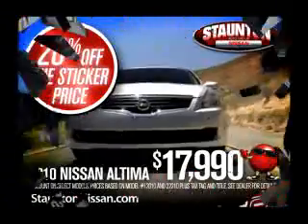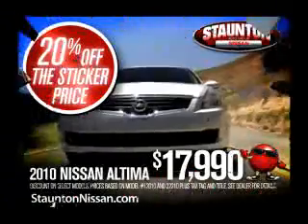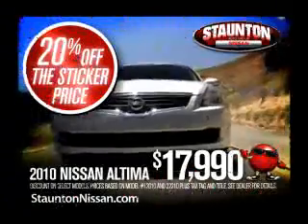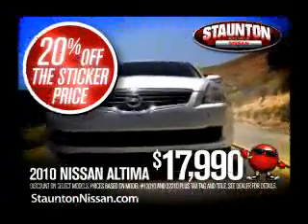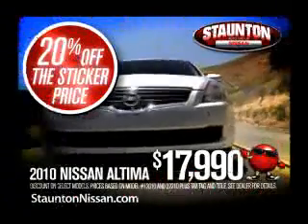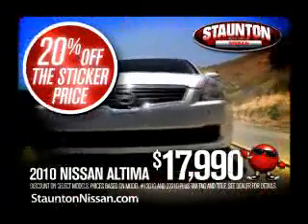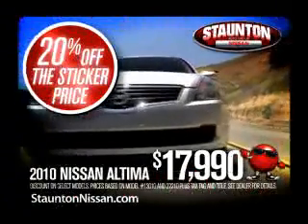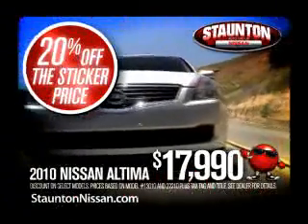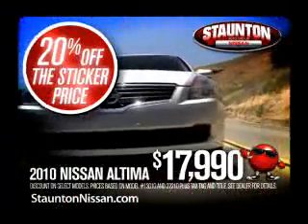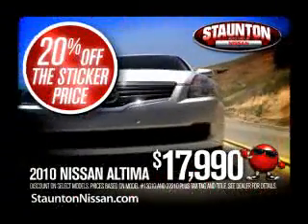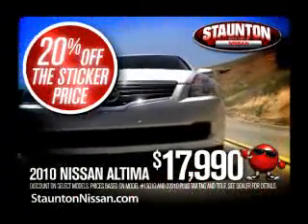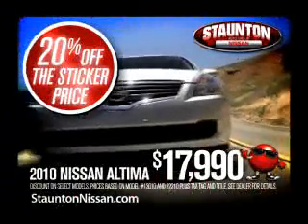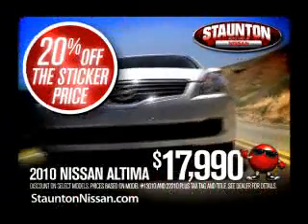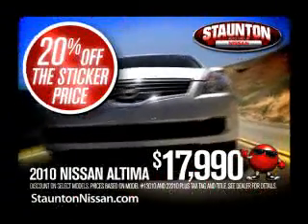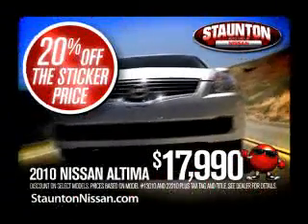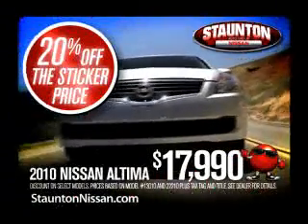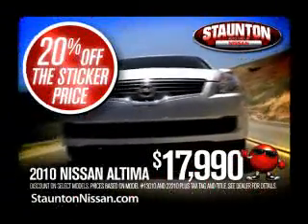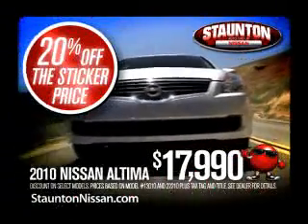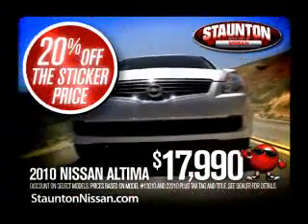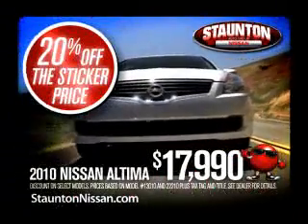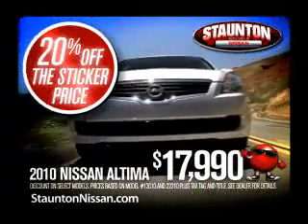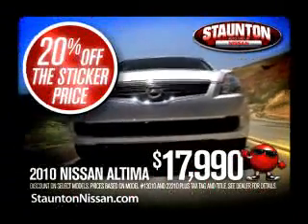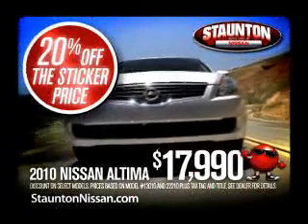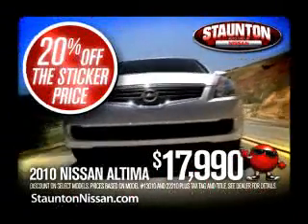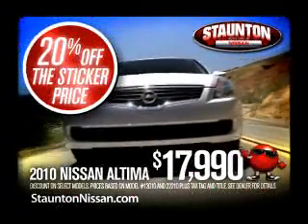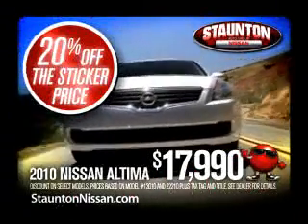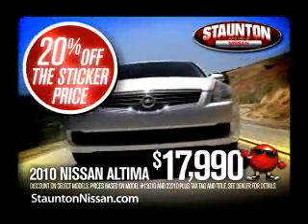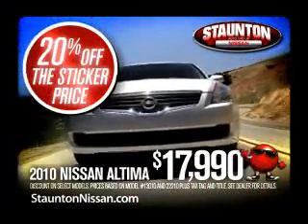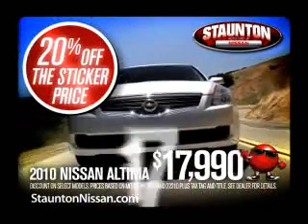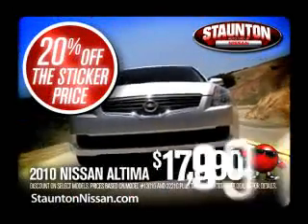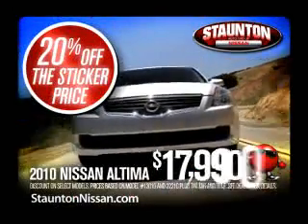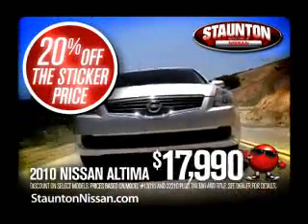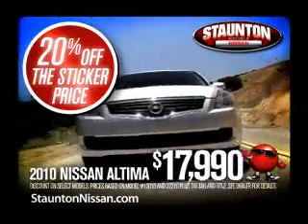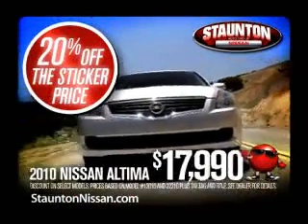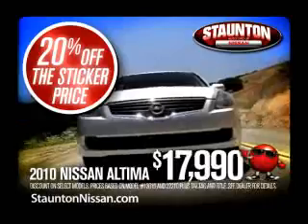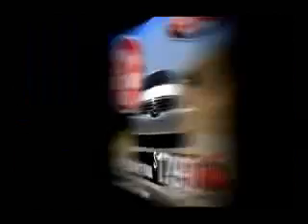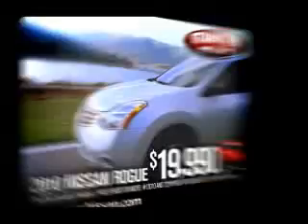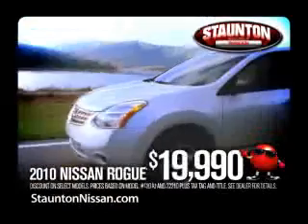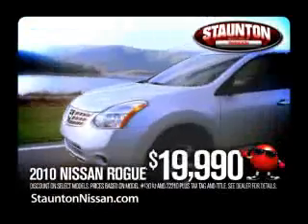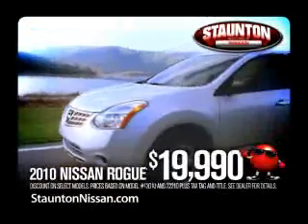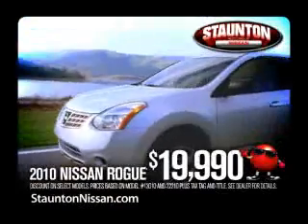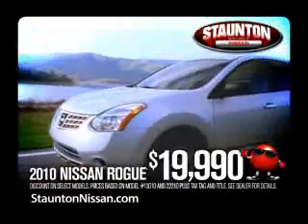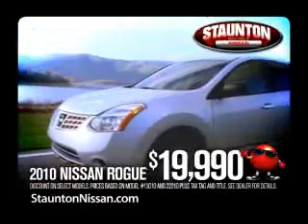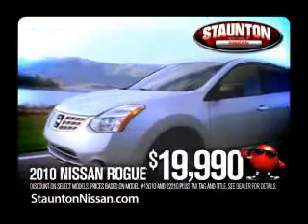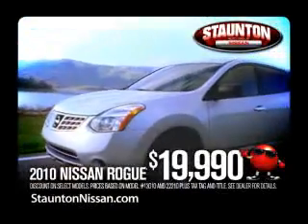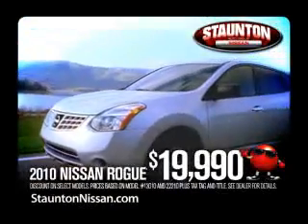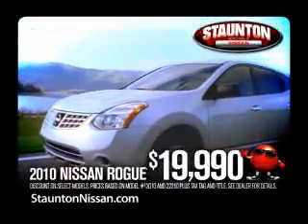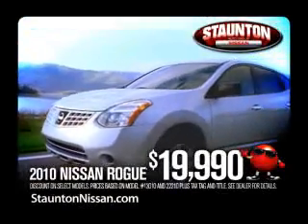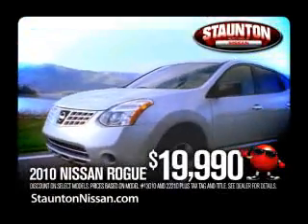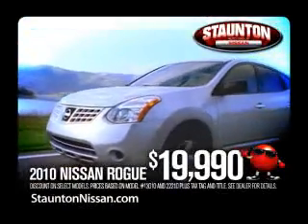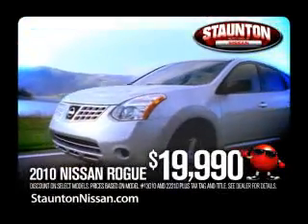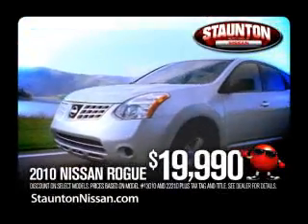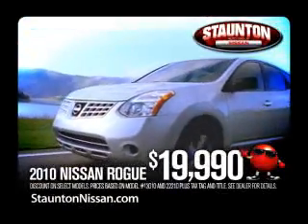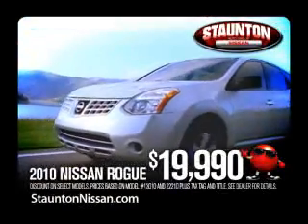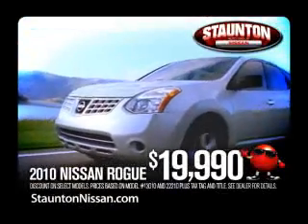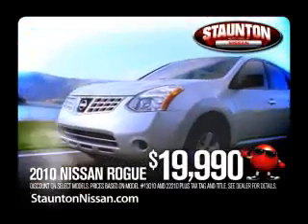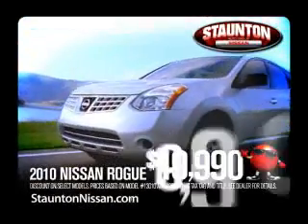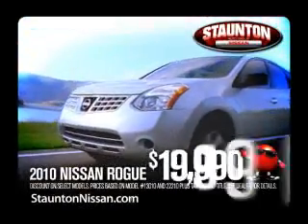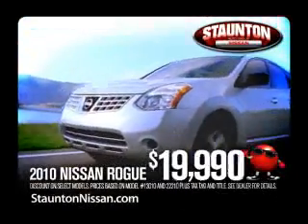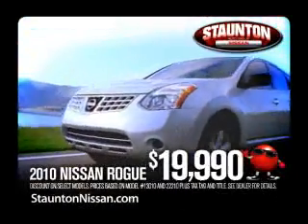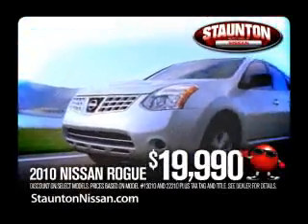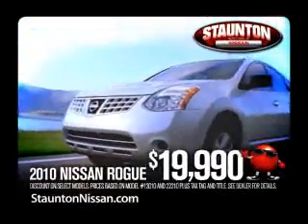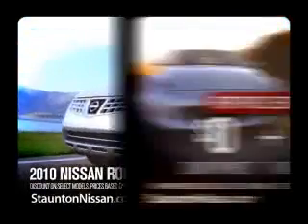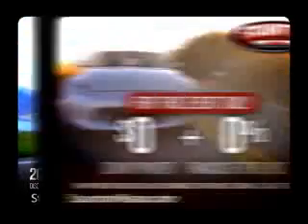Get 20% off the sticker price with 2010 Nissan Altimas, only $17,990. And all-wheel drive Nissan Rogues, only $19,990.